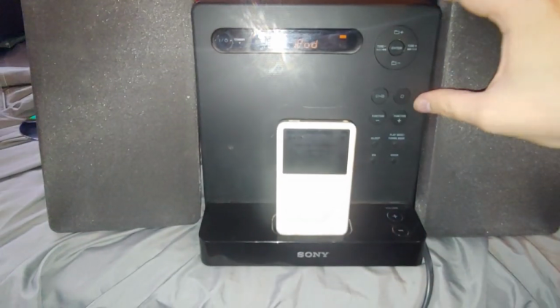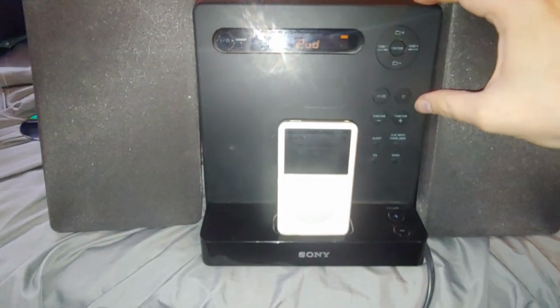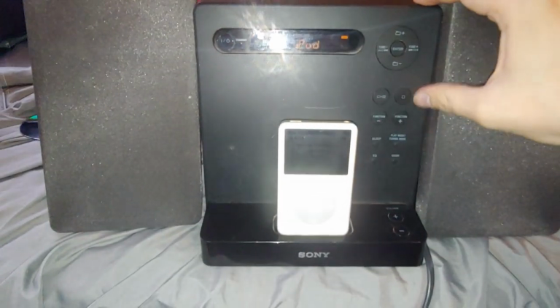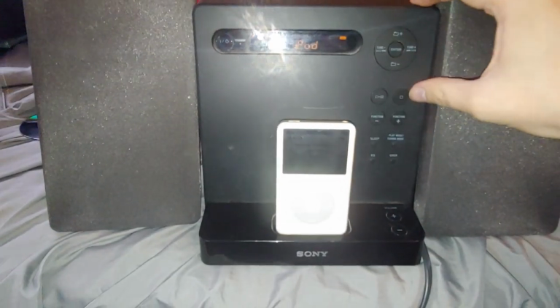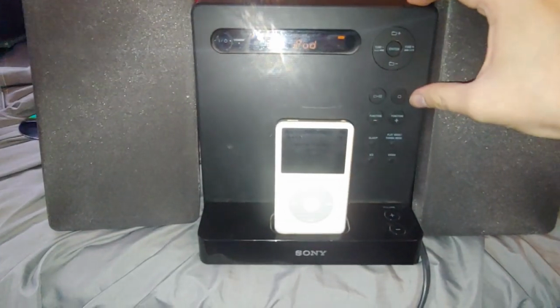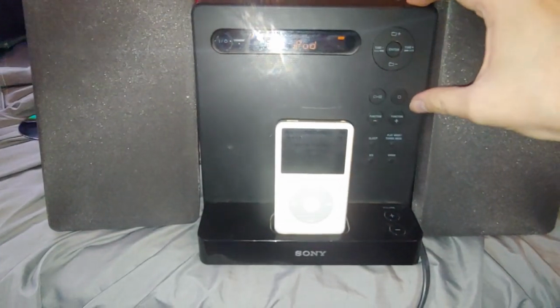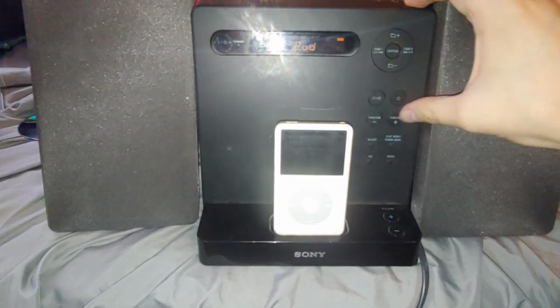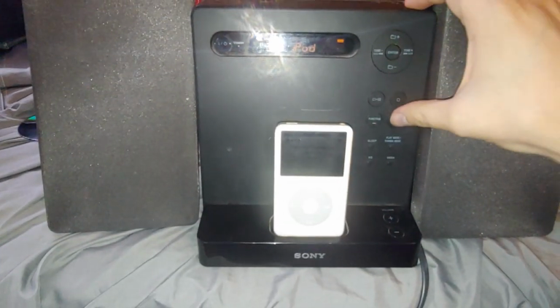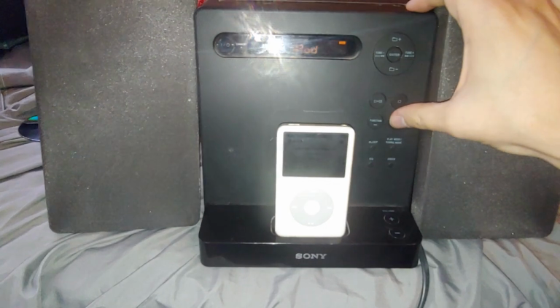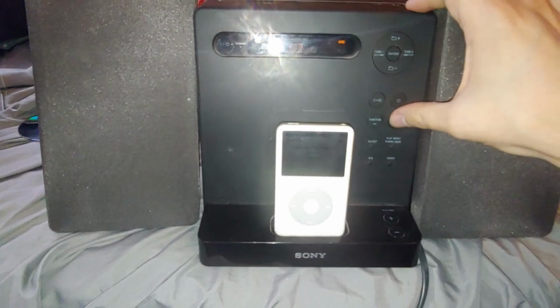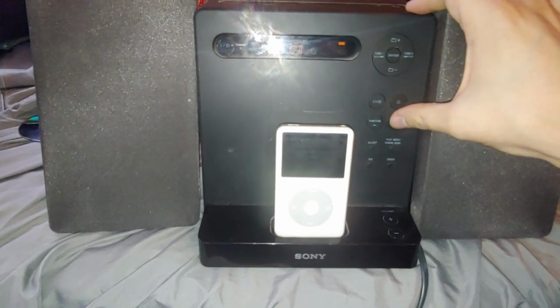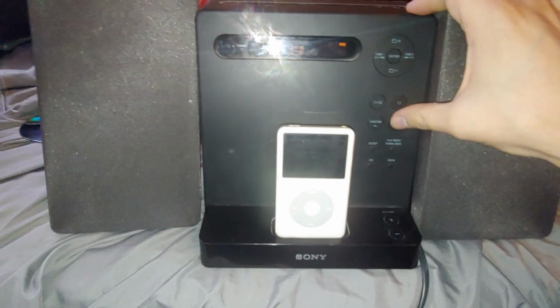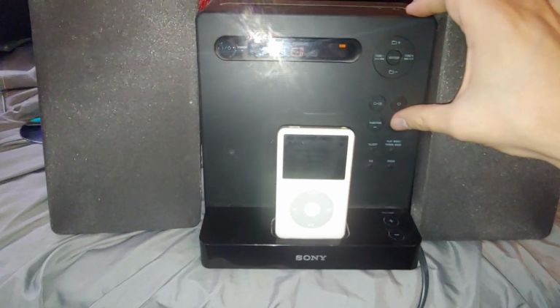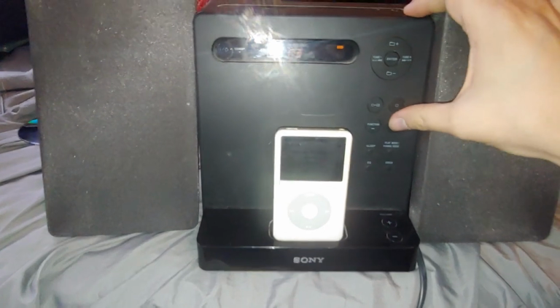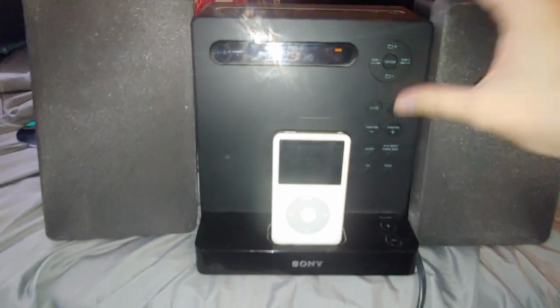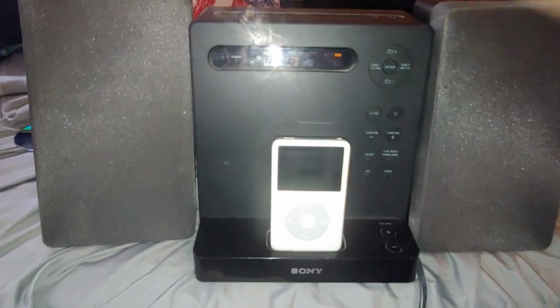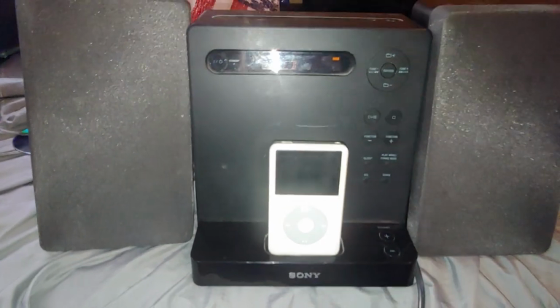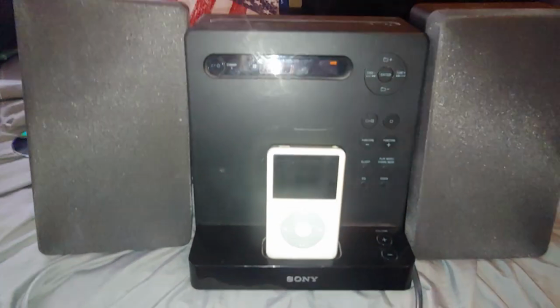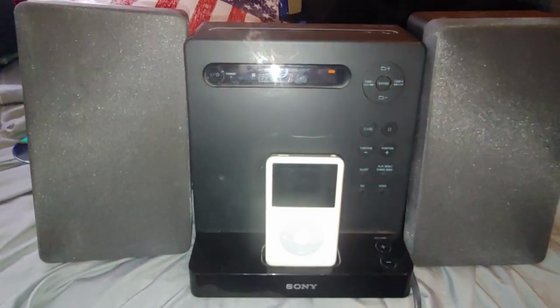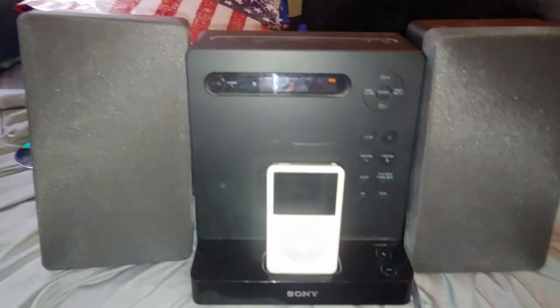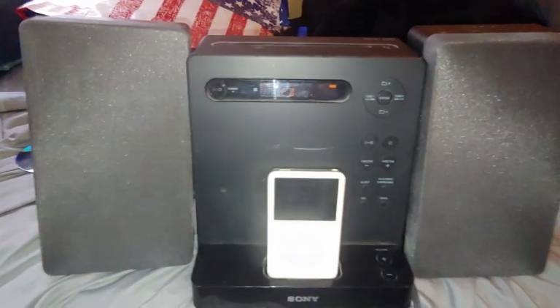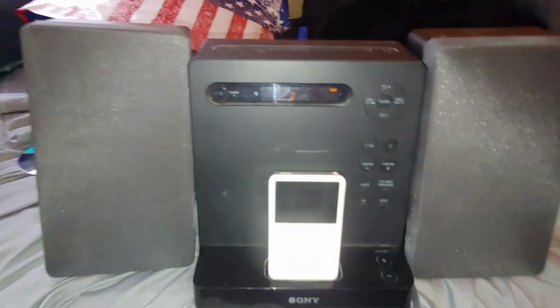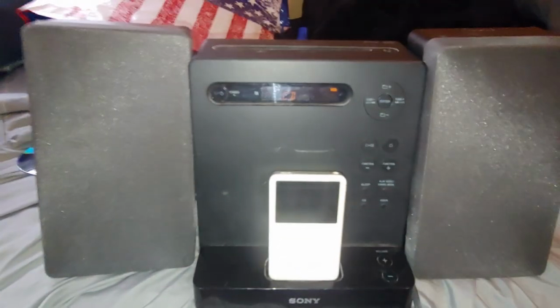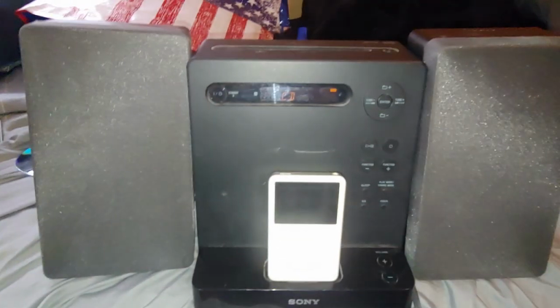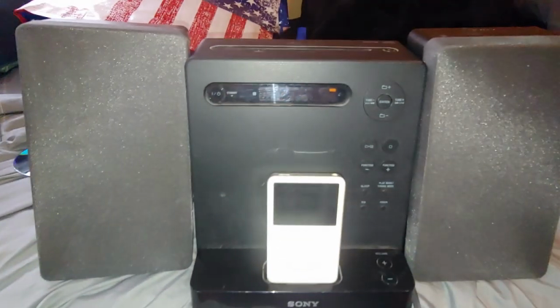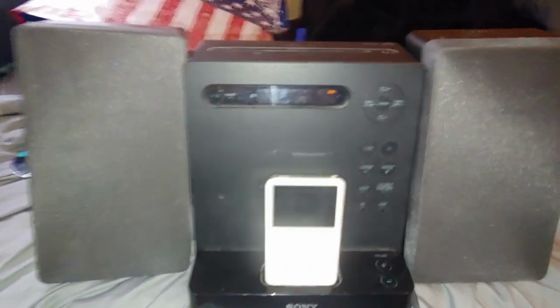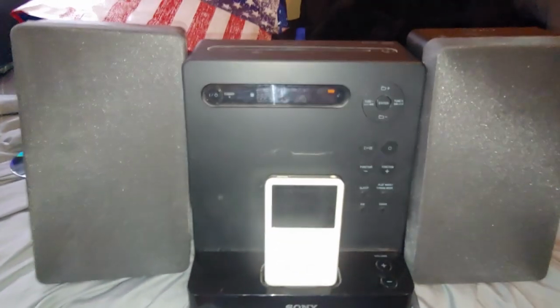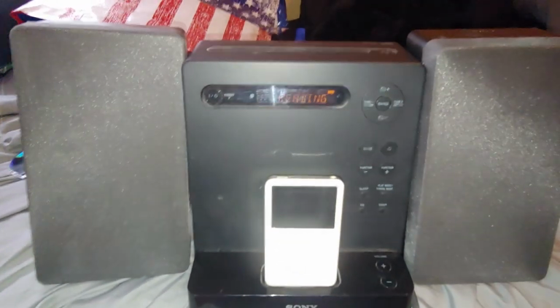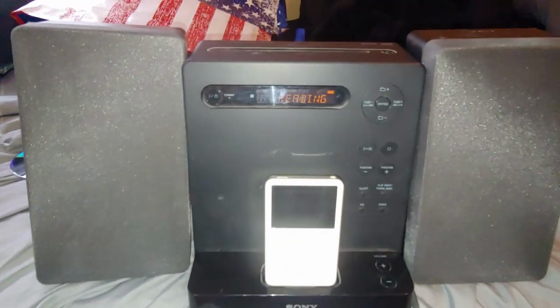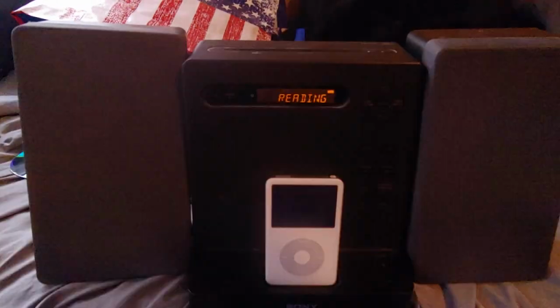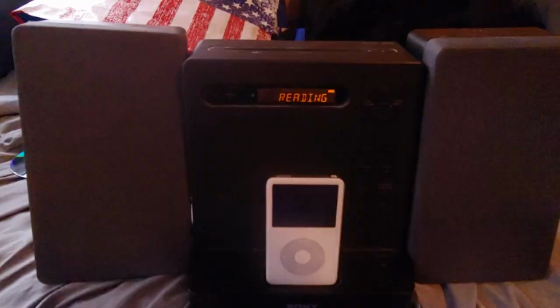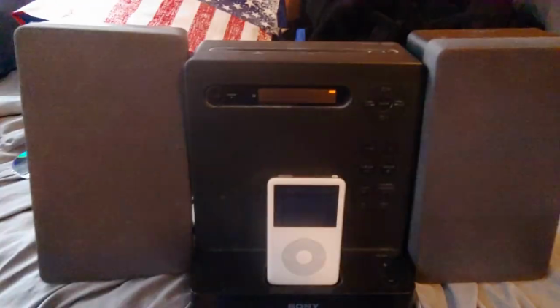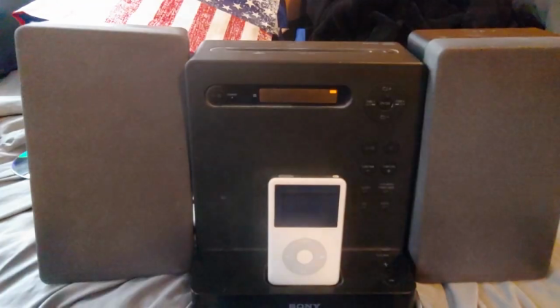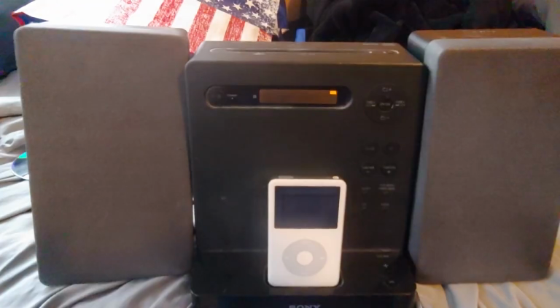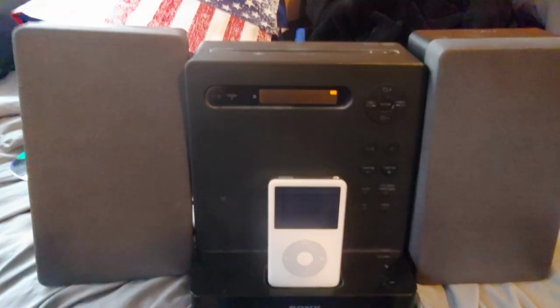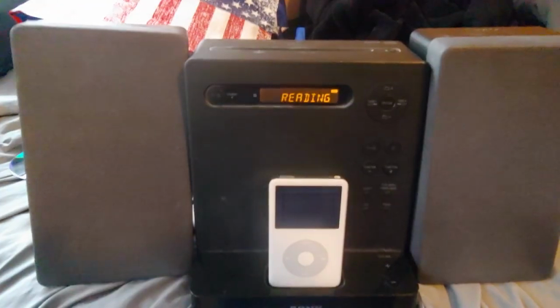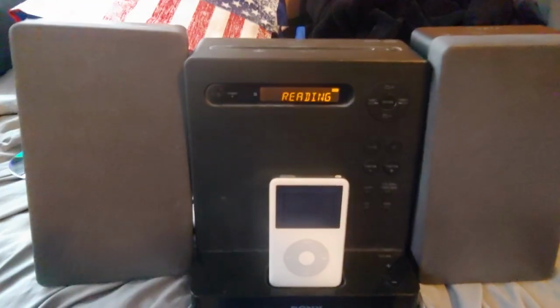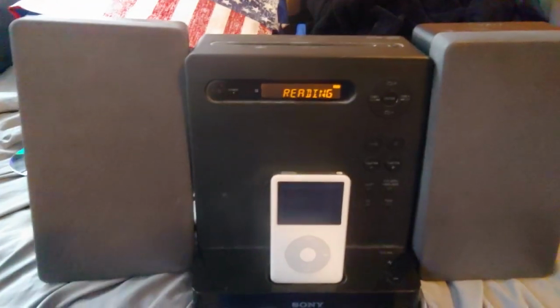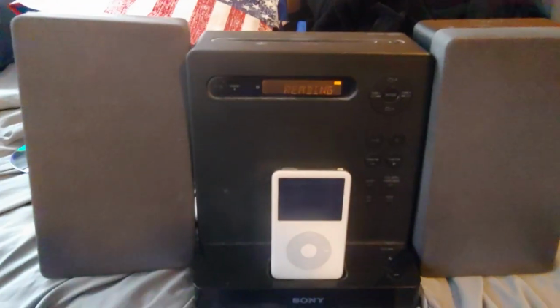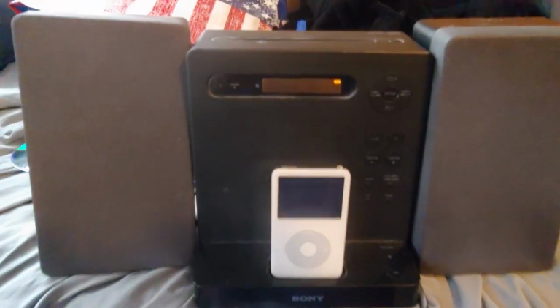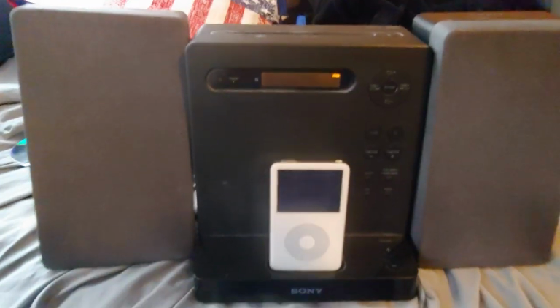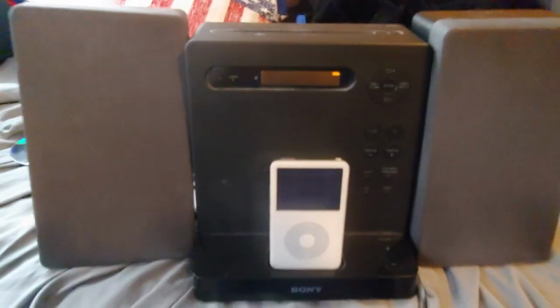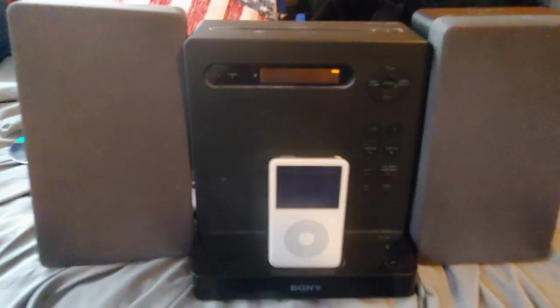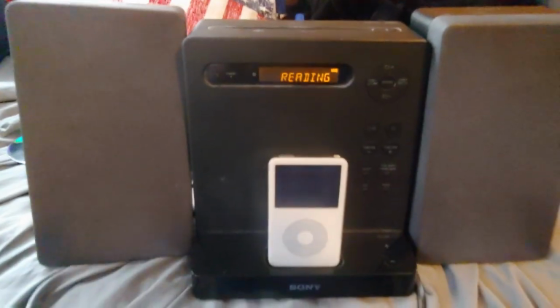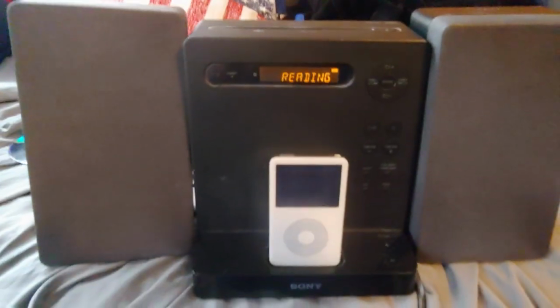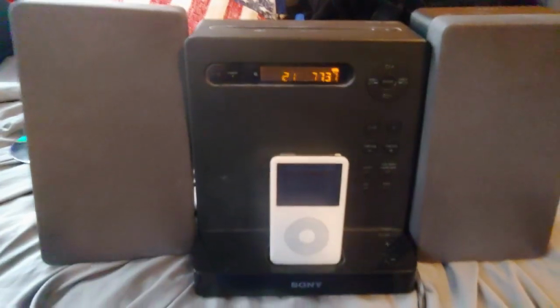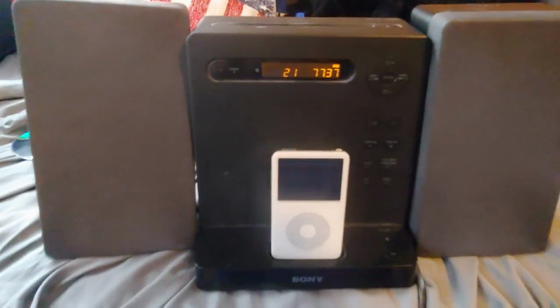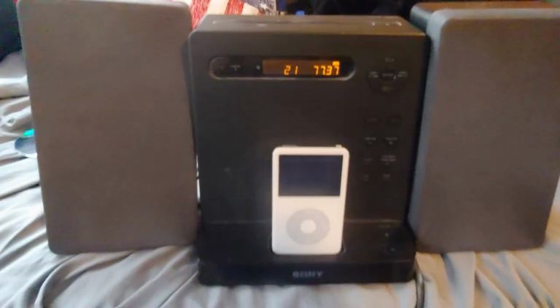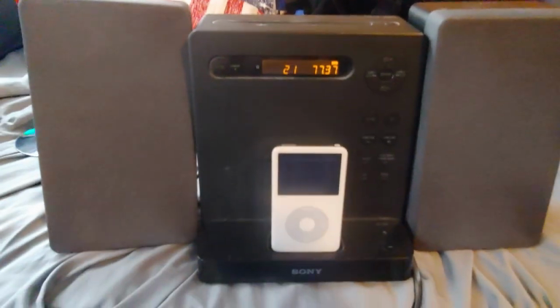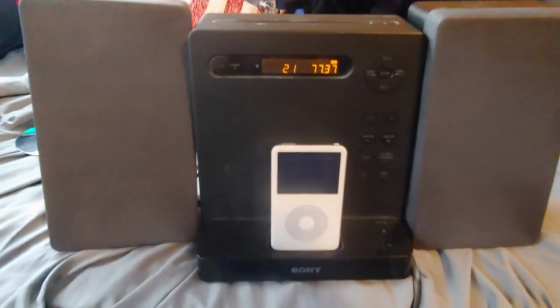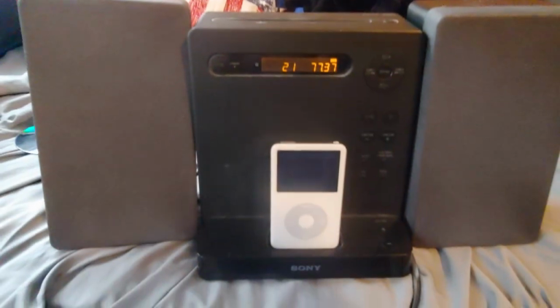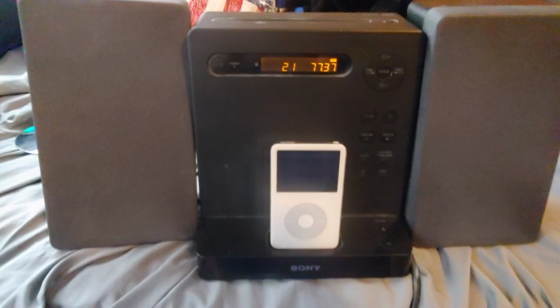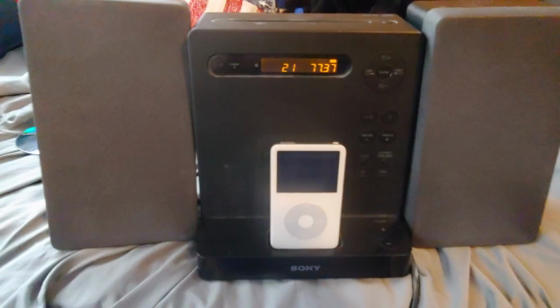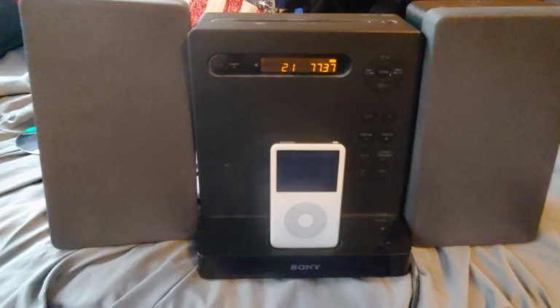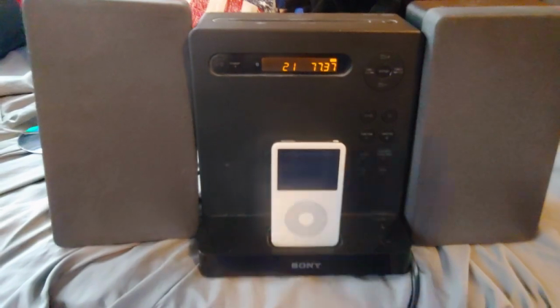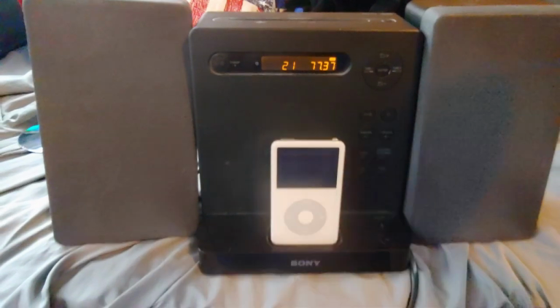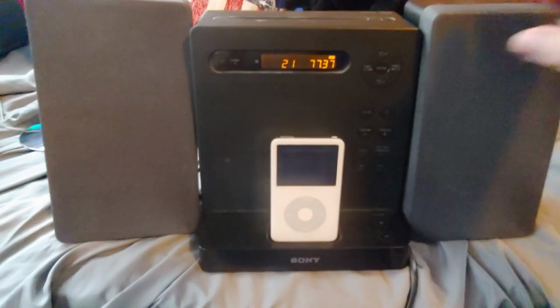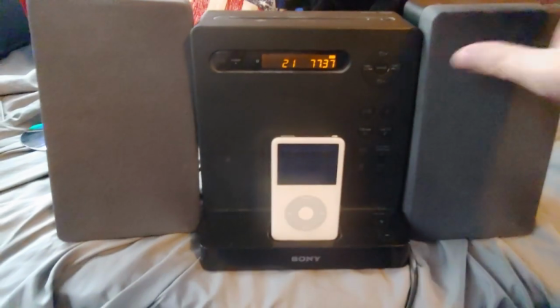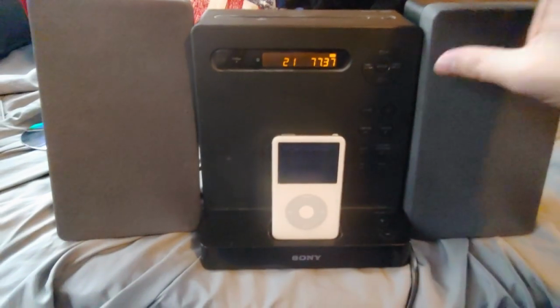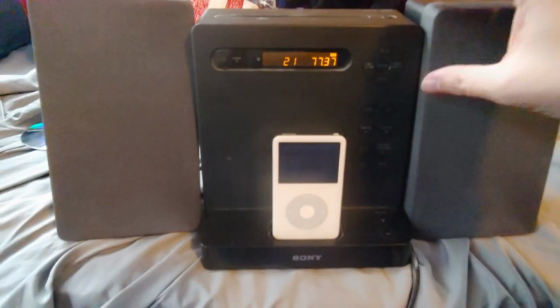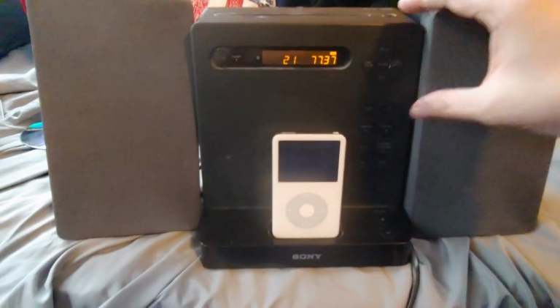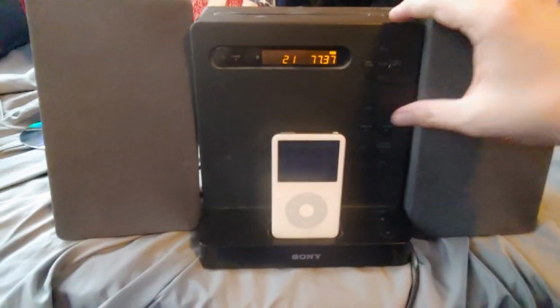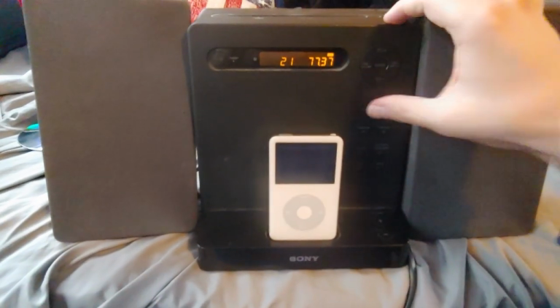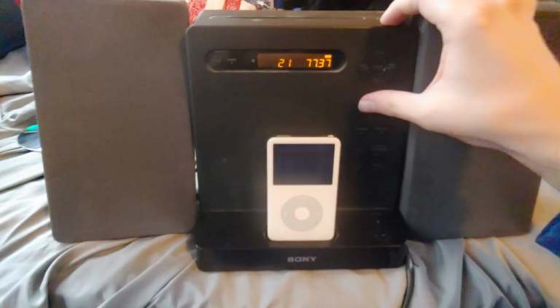I'll switch the function to CD and turn the light off. See you, Play-O-Works.